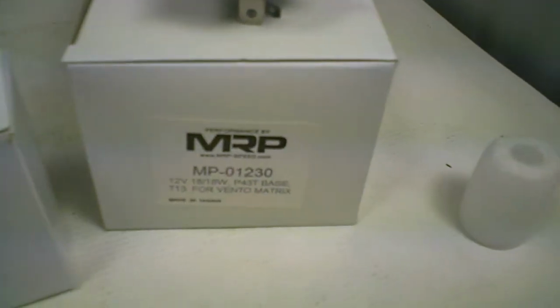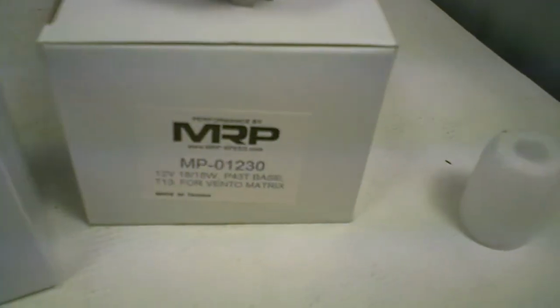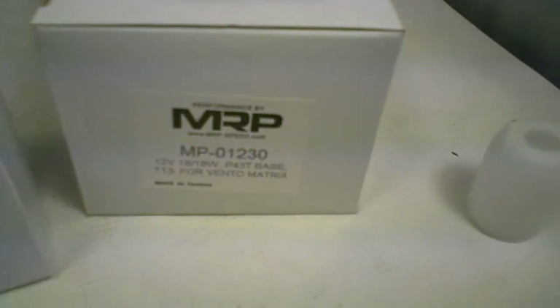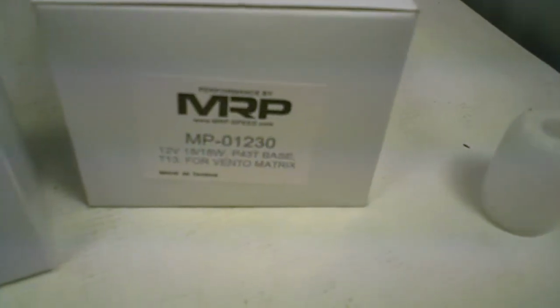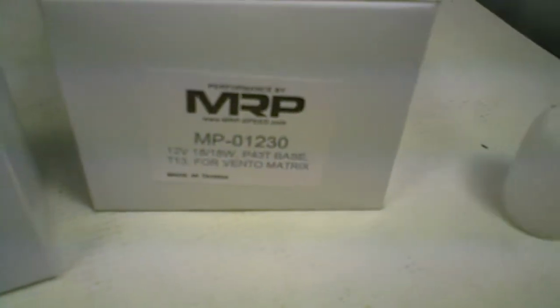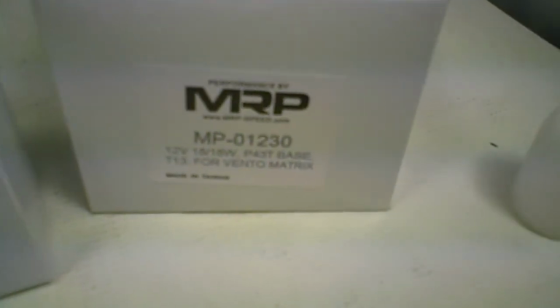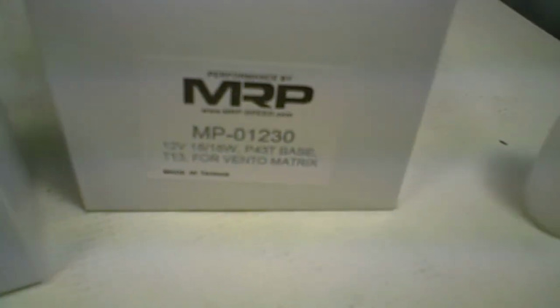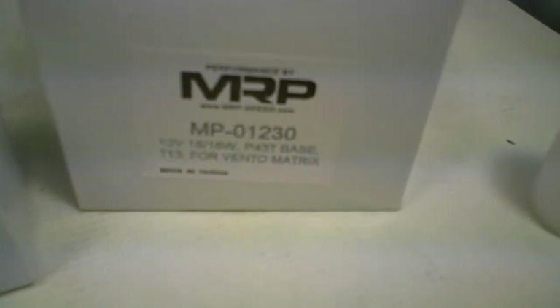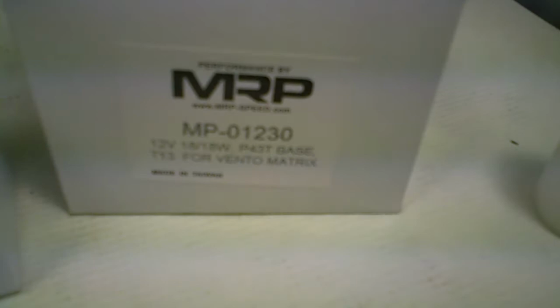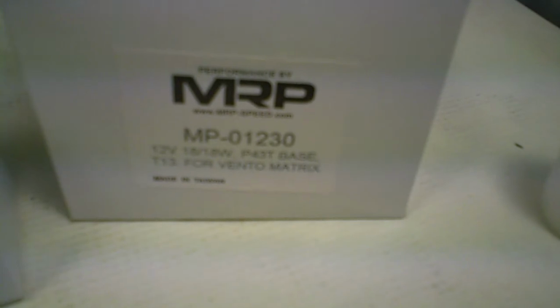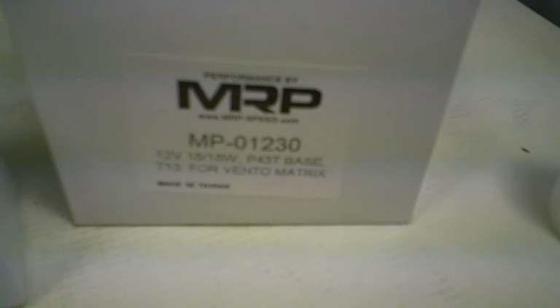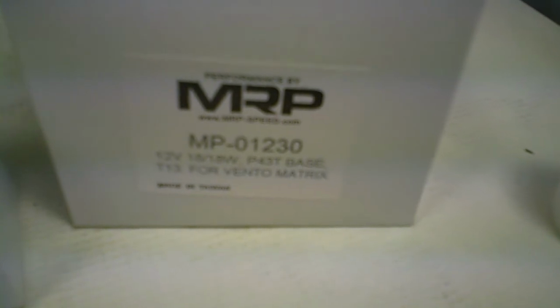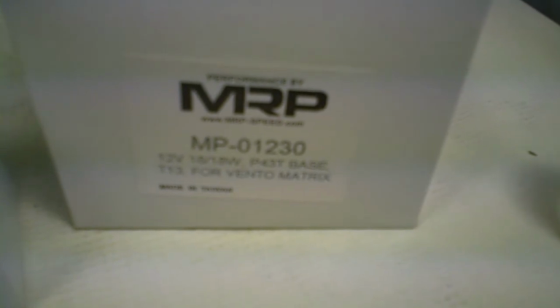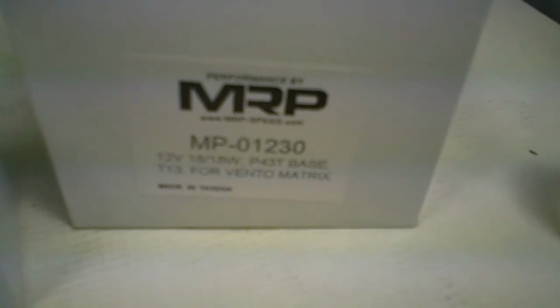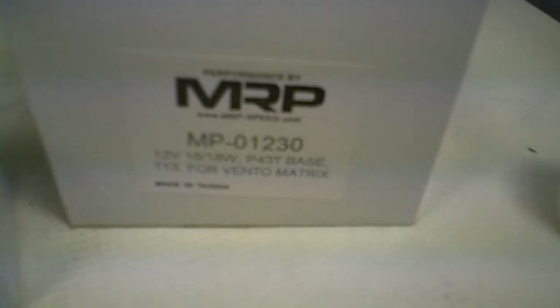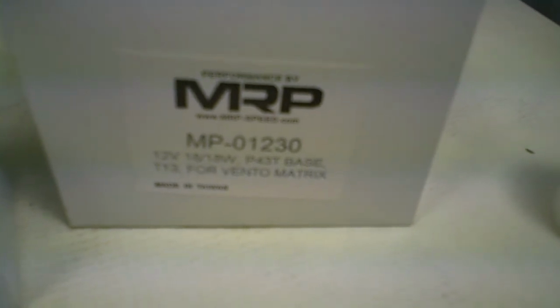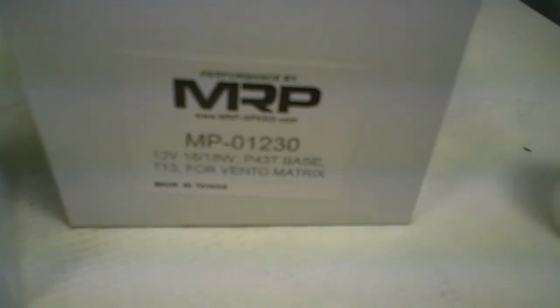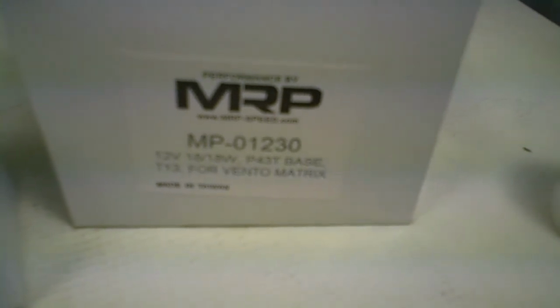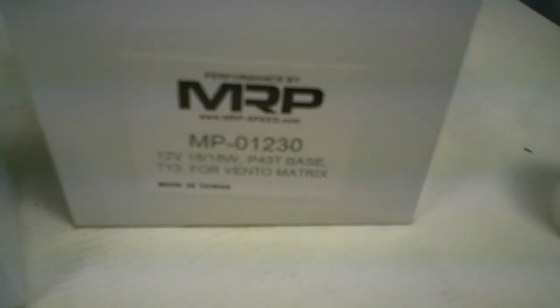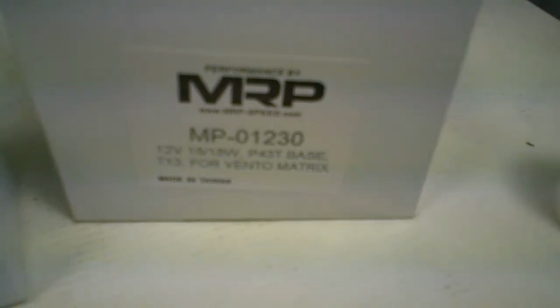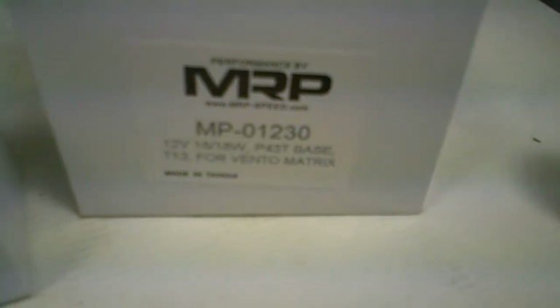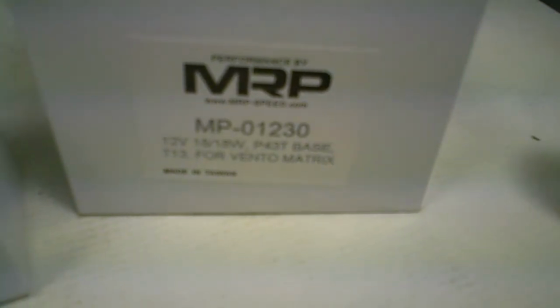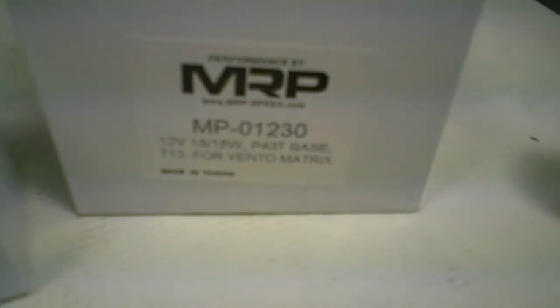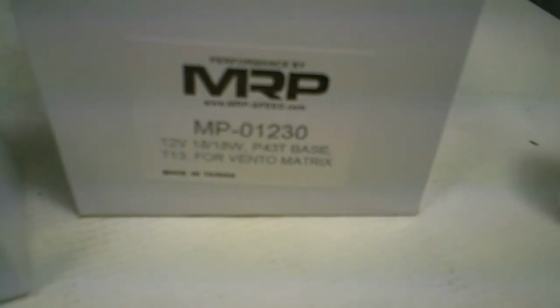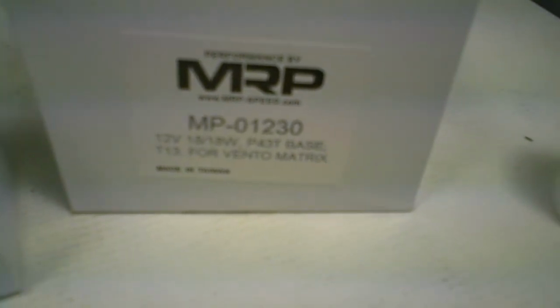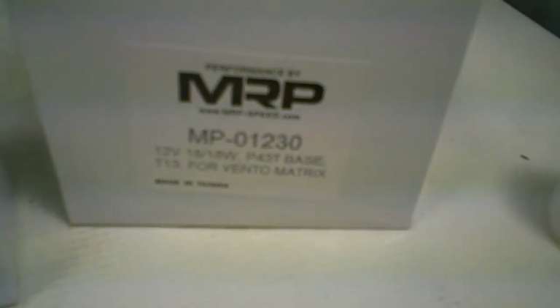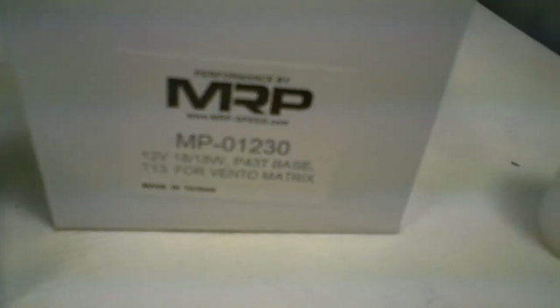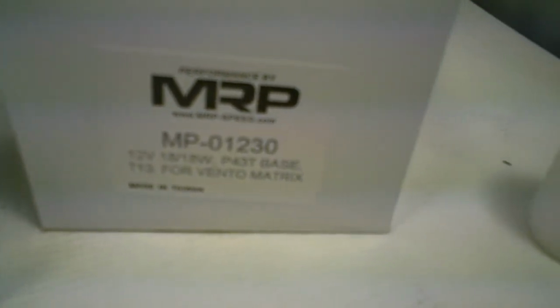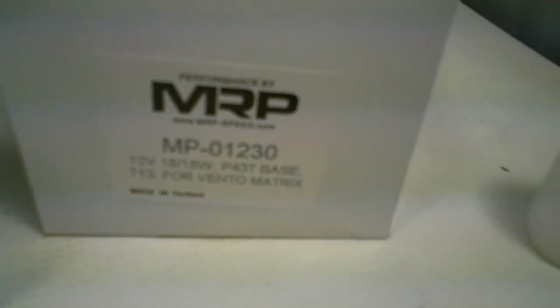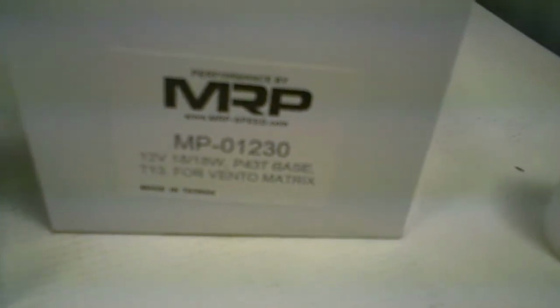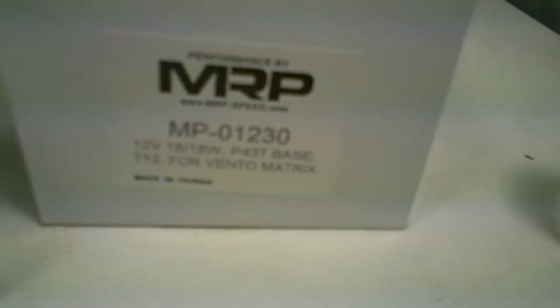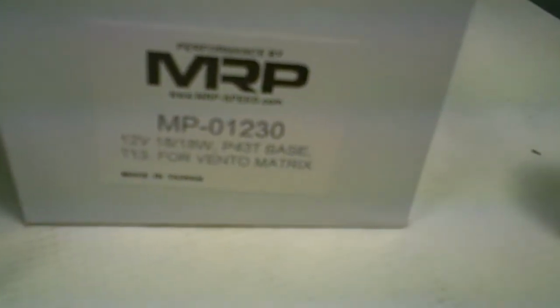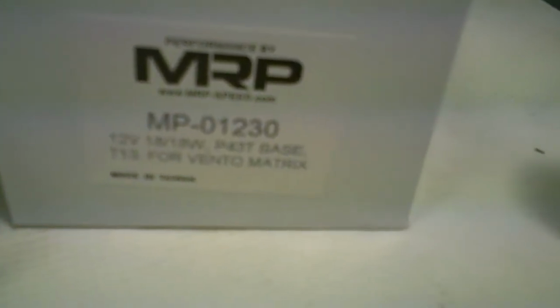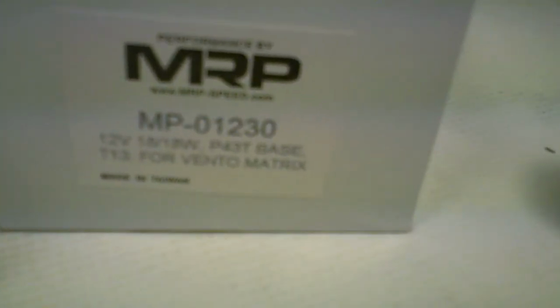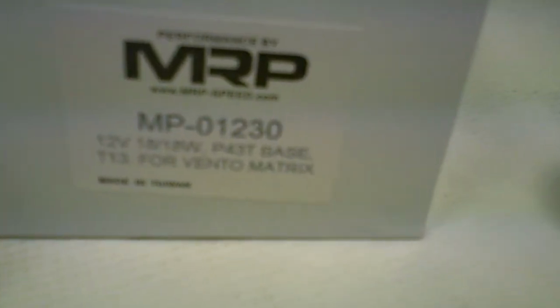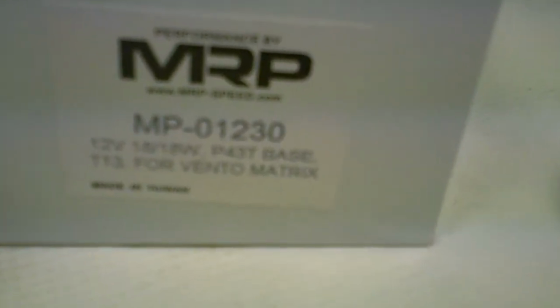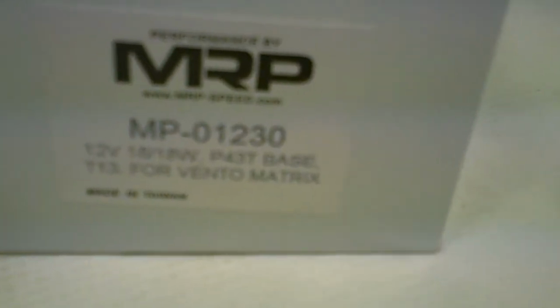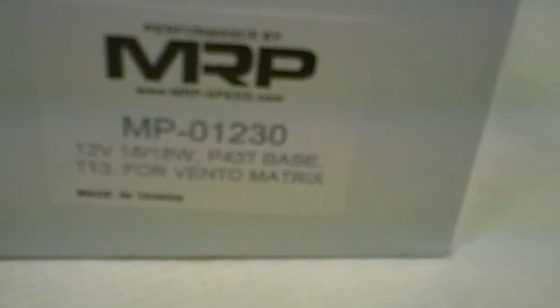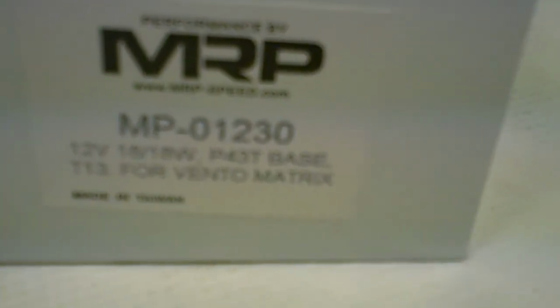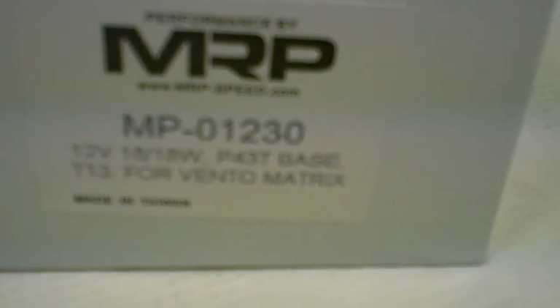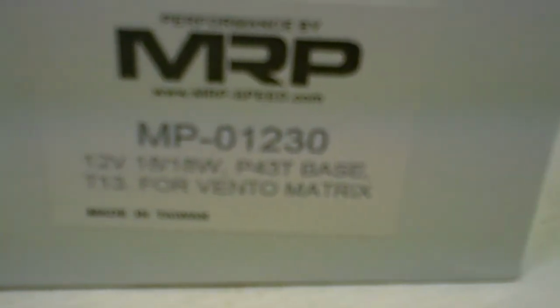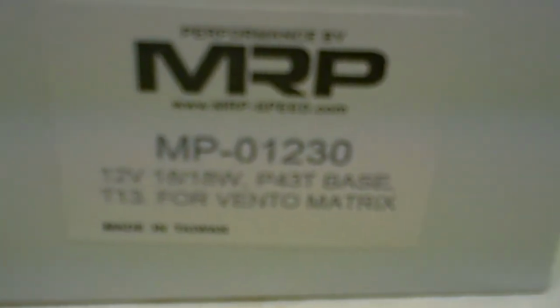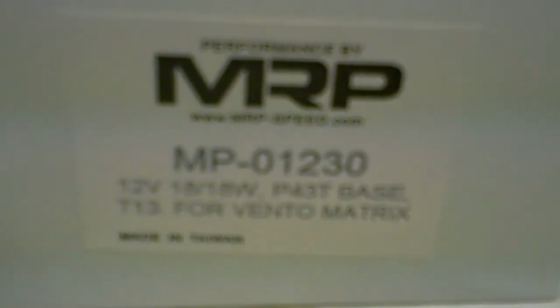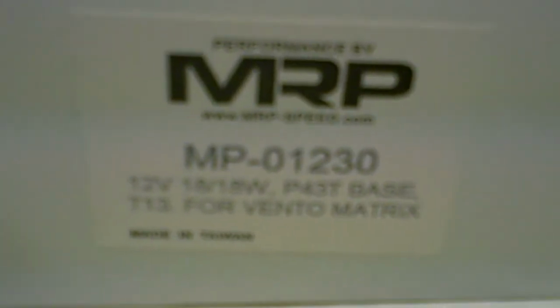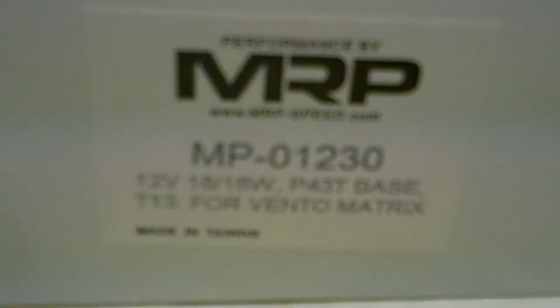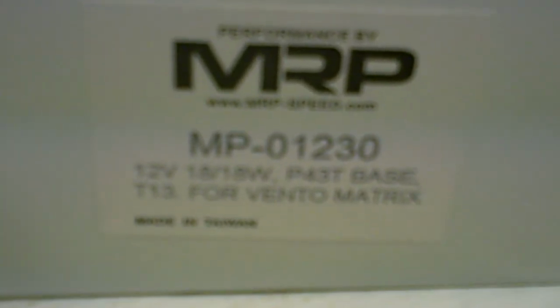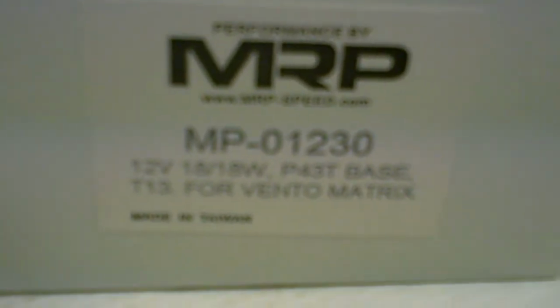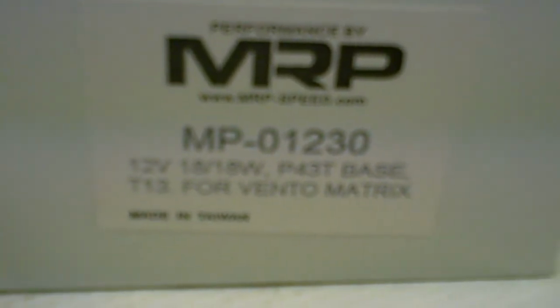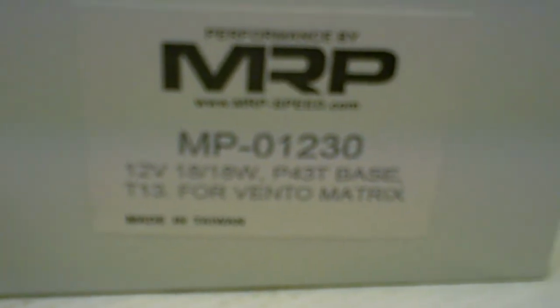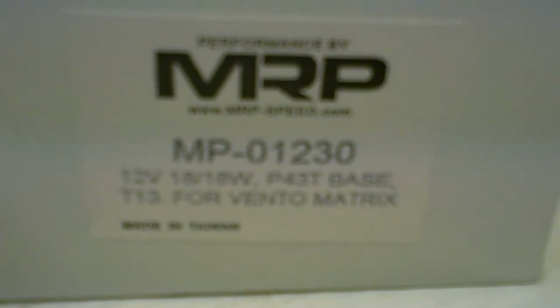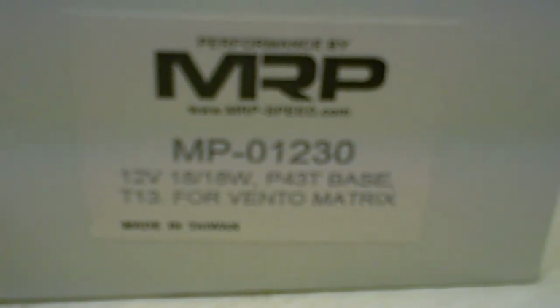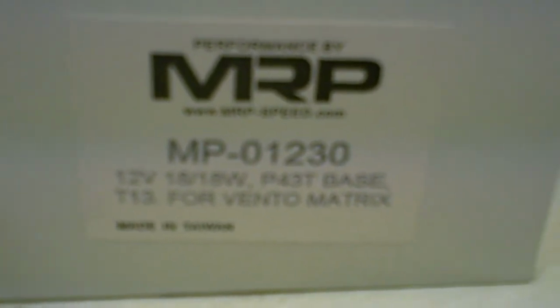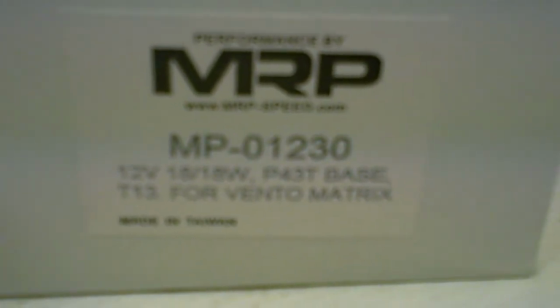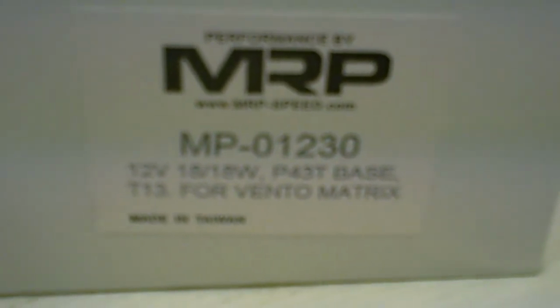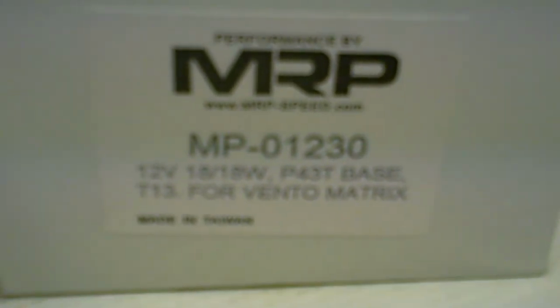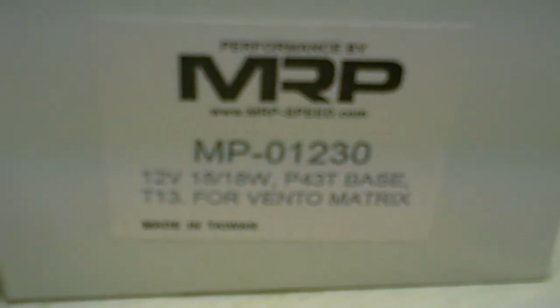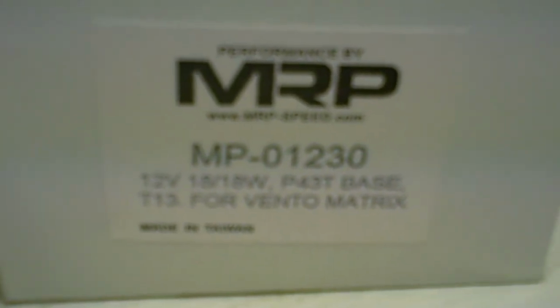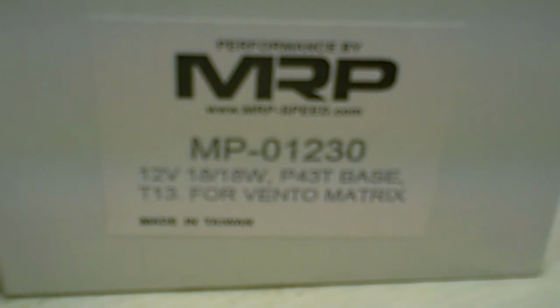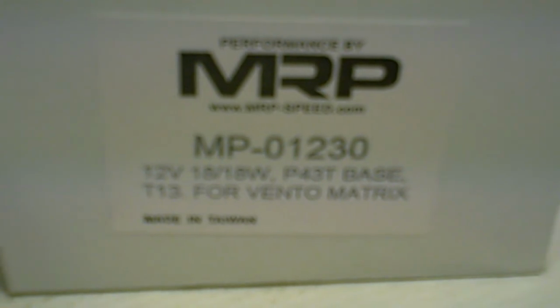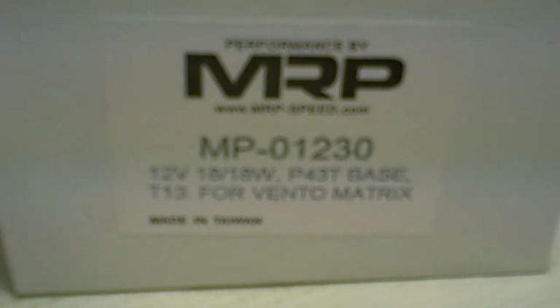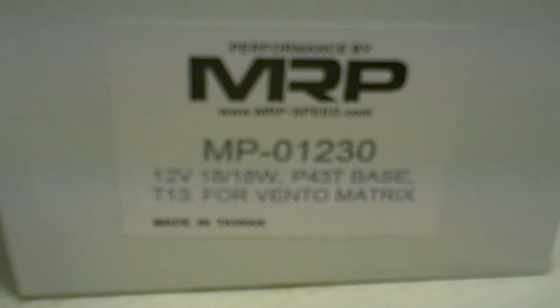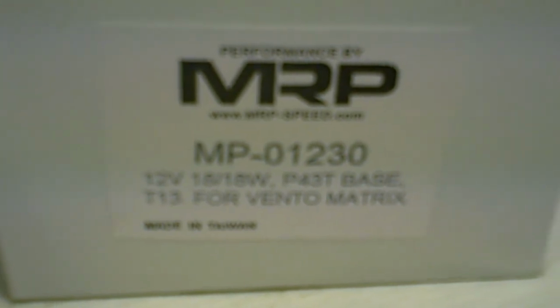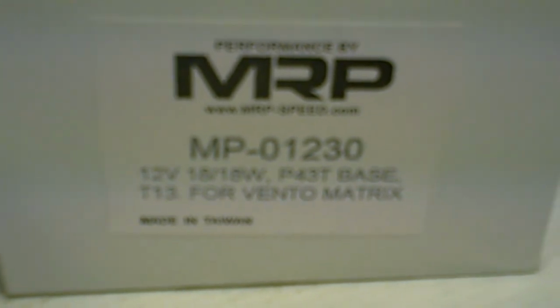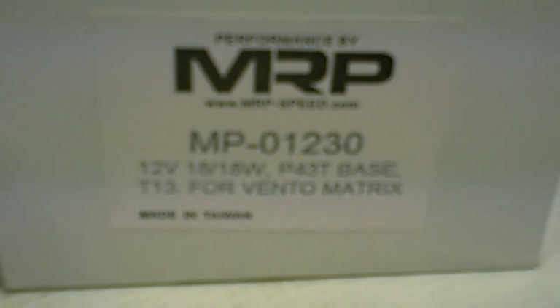The part number is N-MP-01-230. Hope that helps.